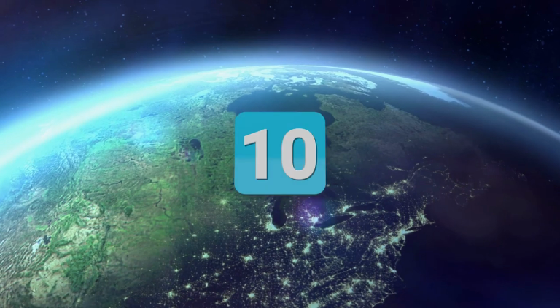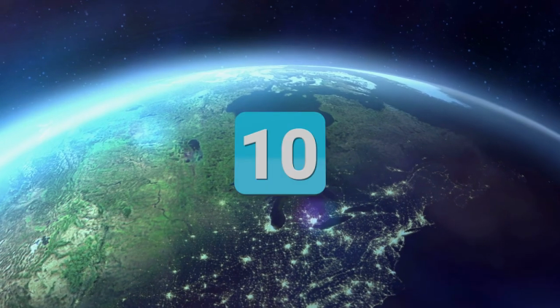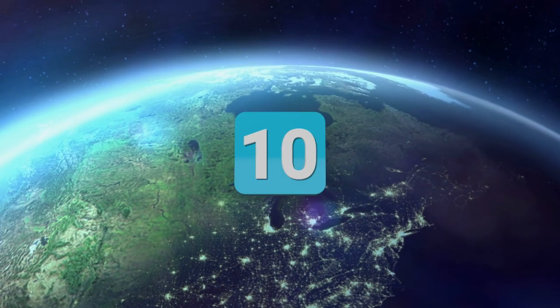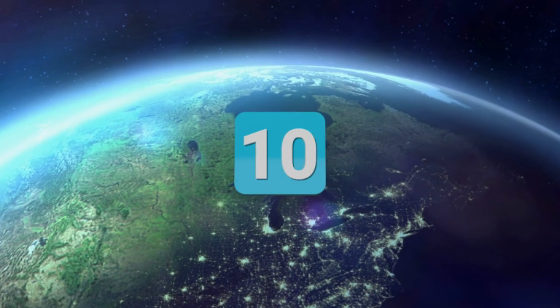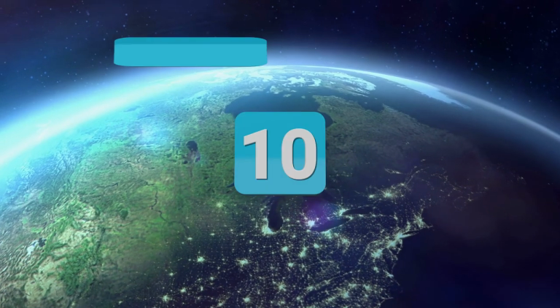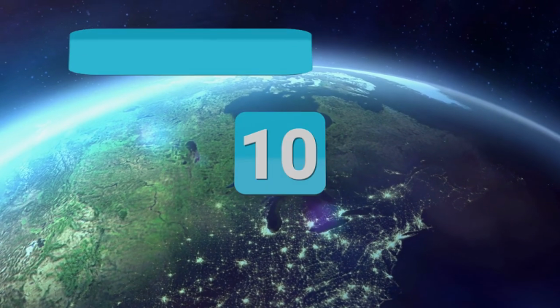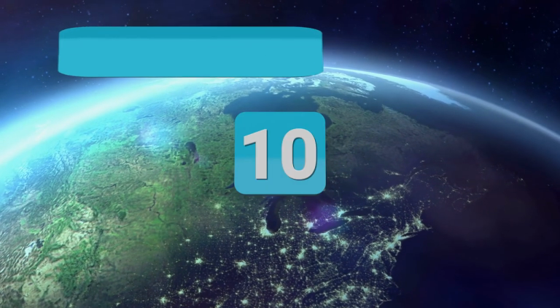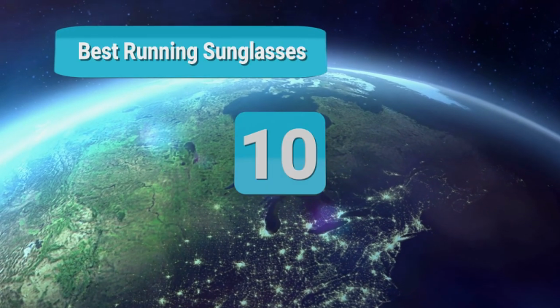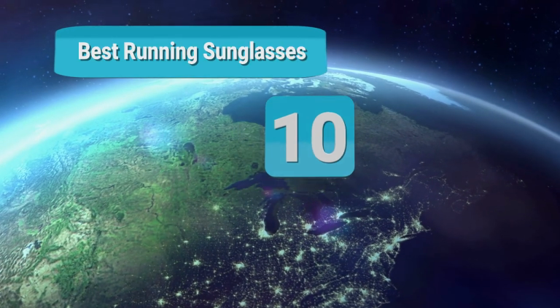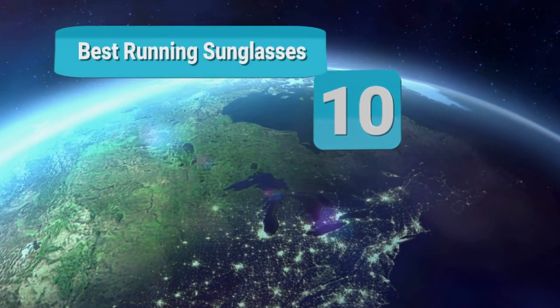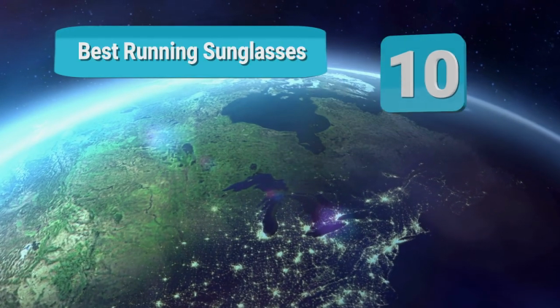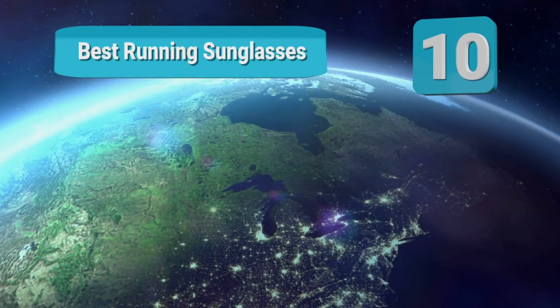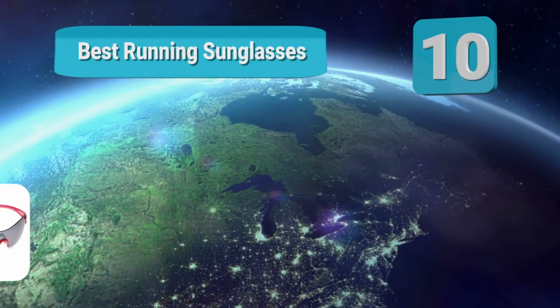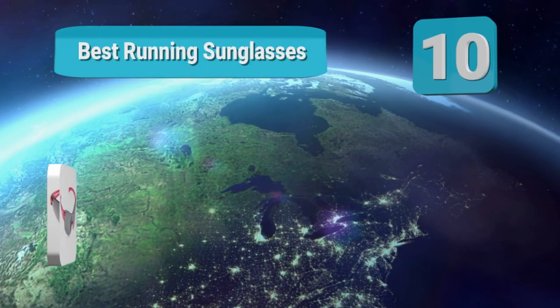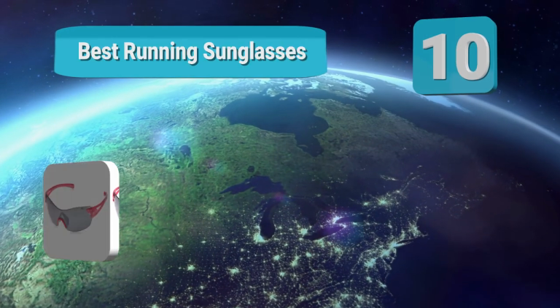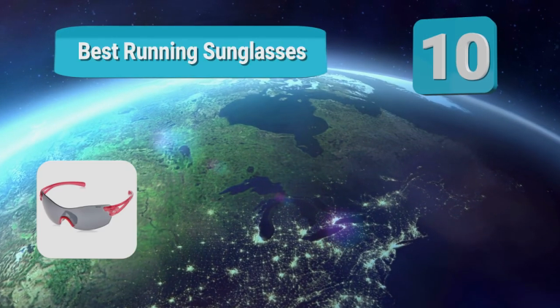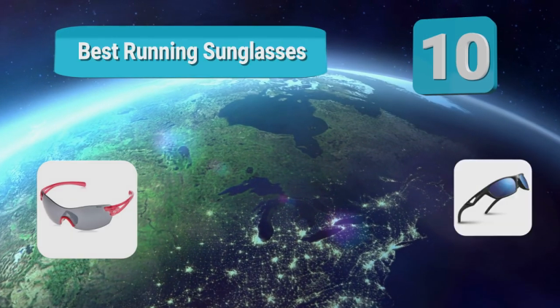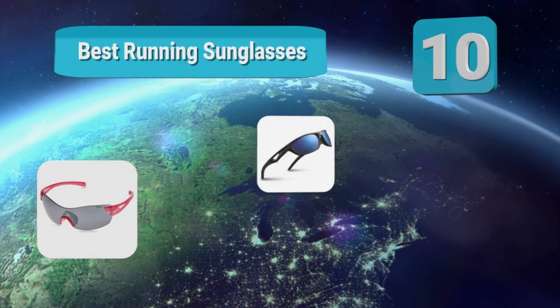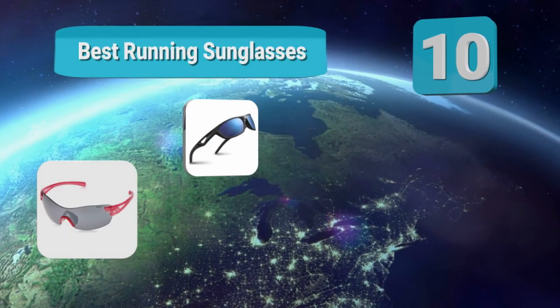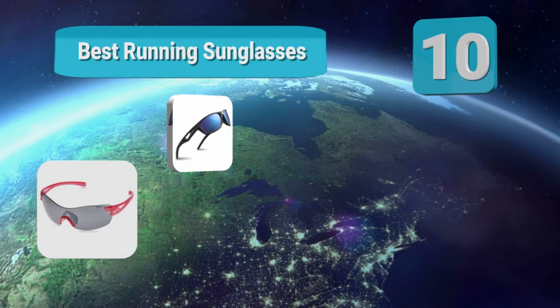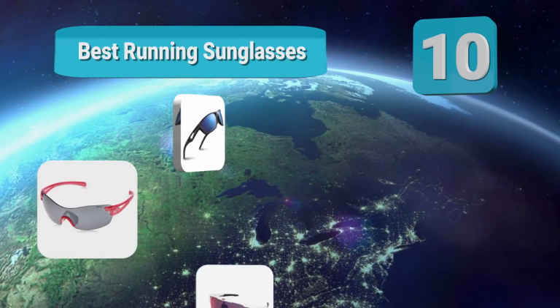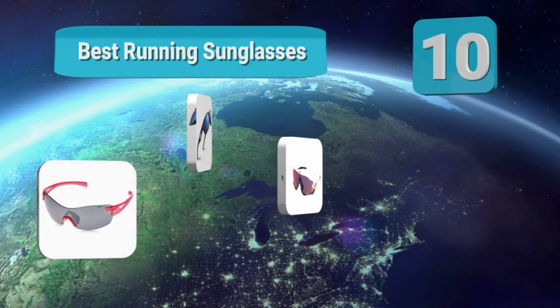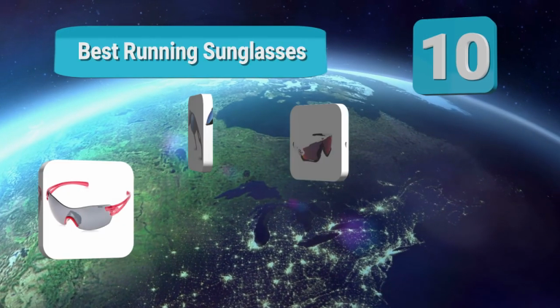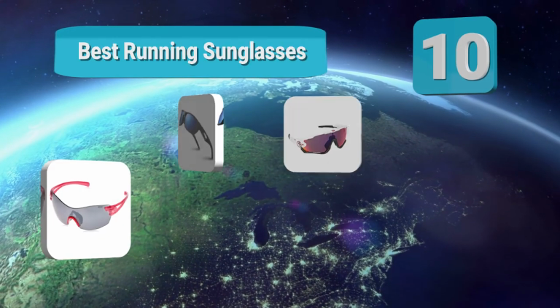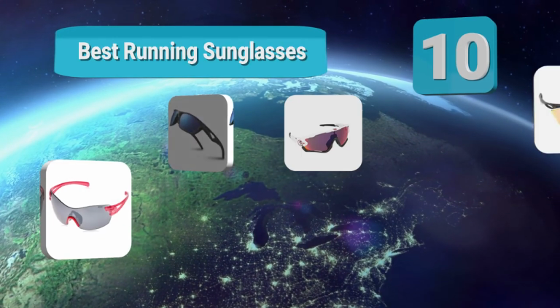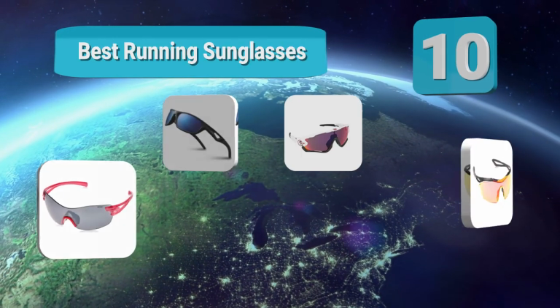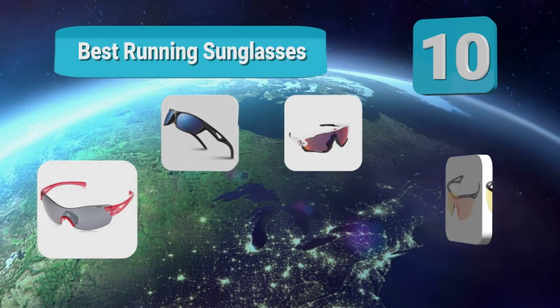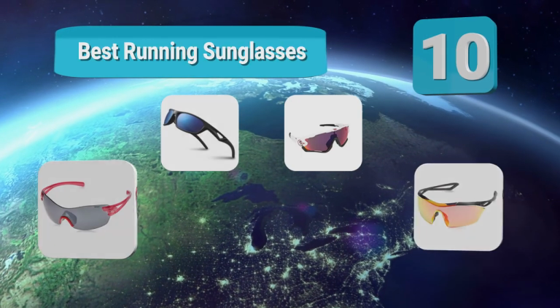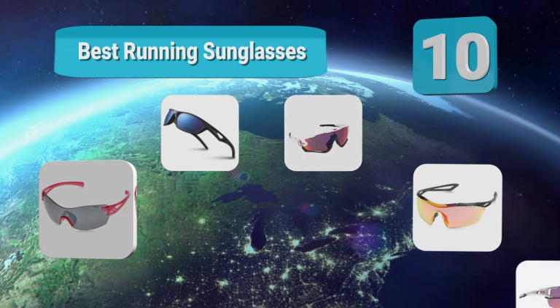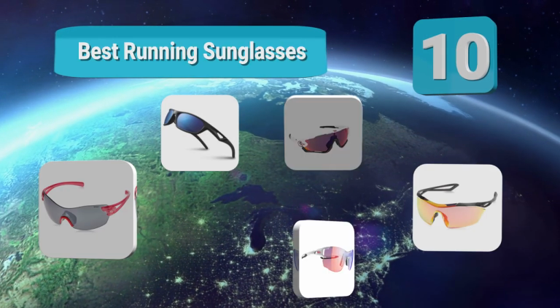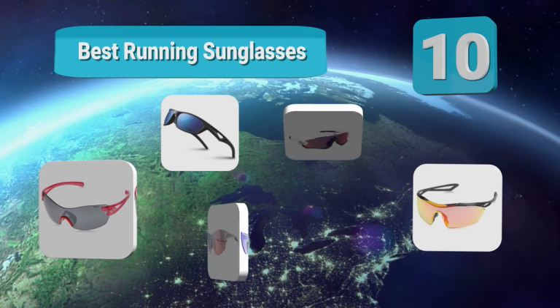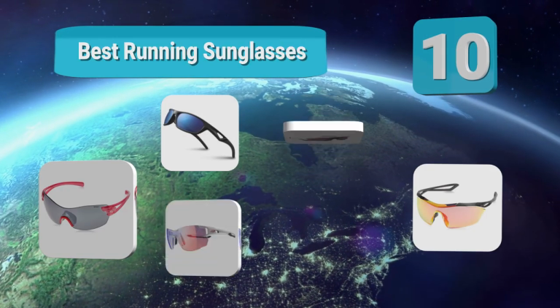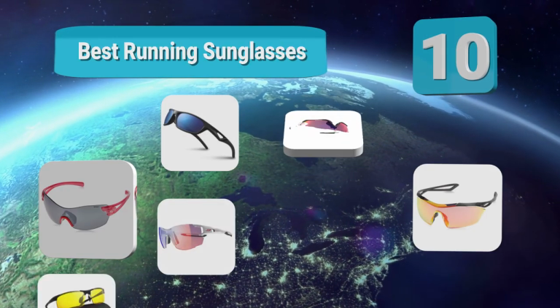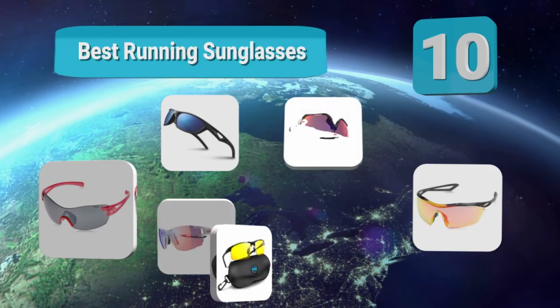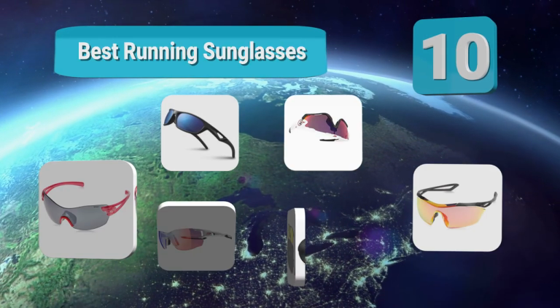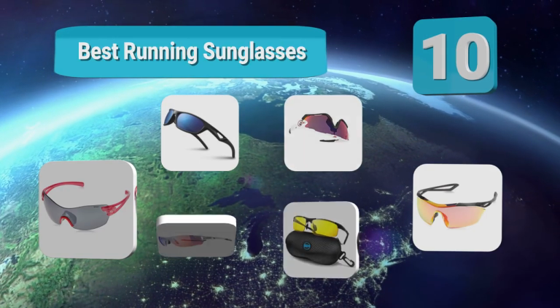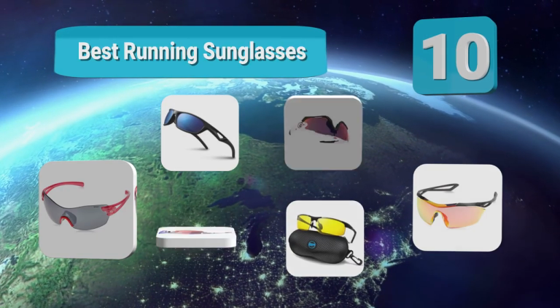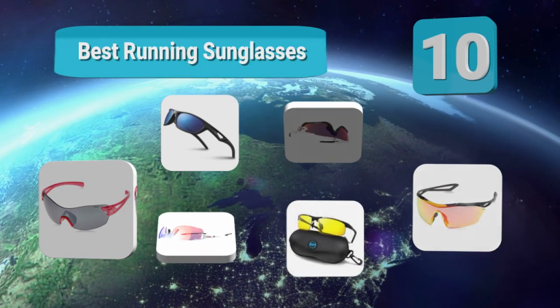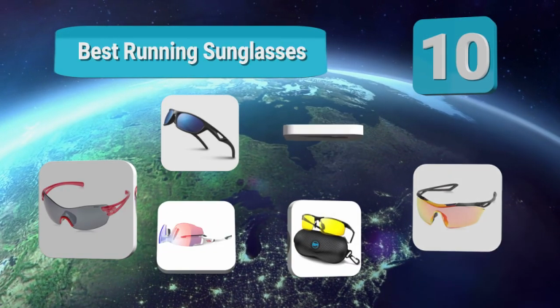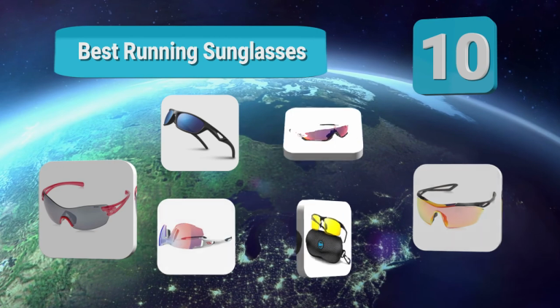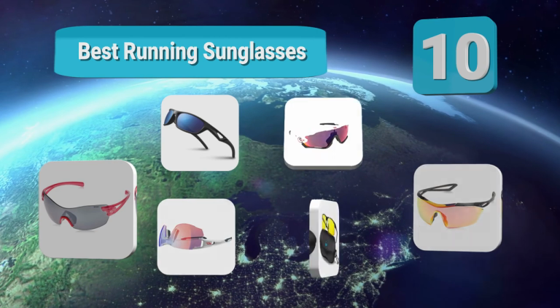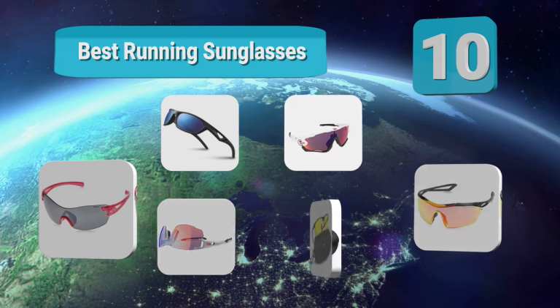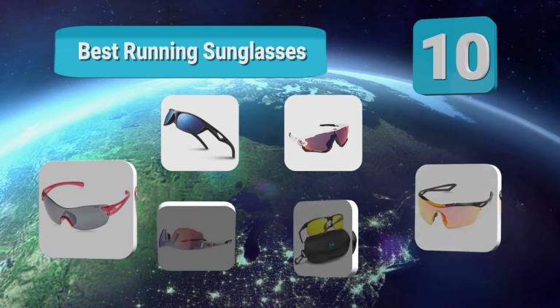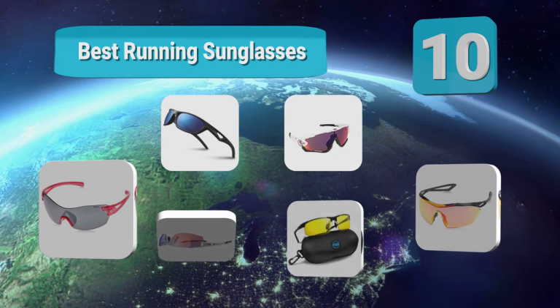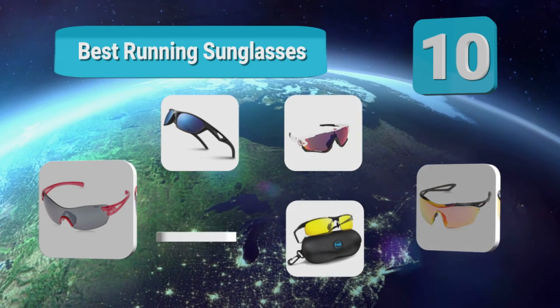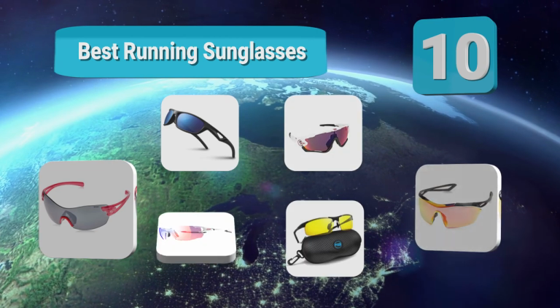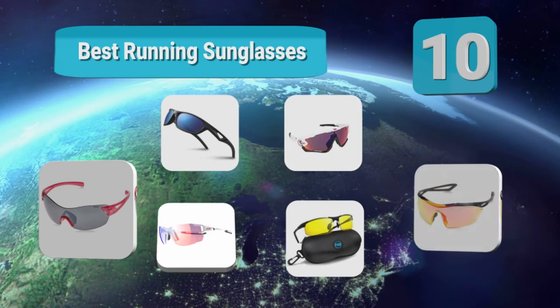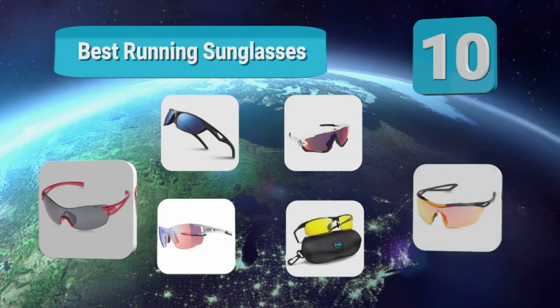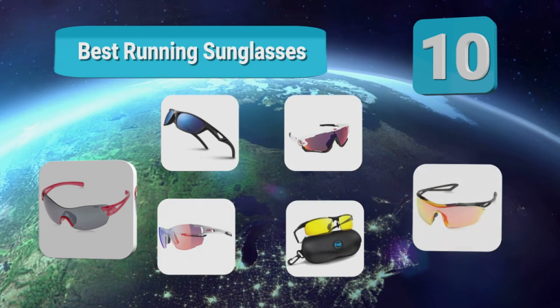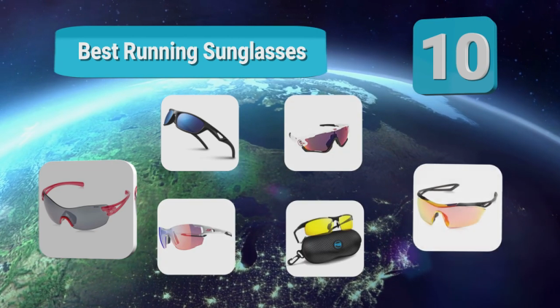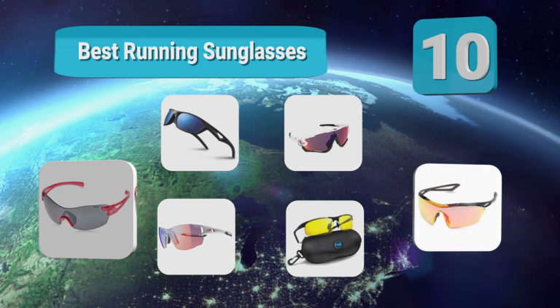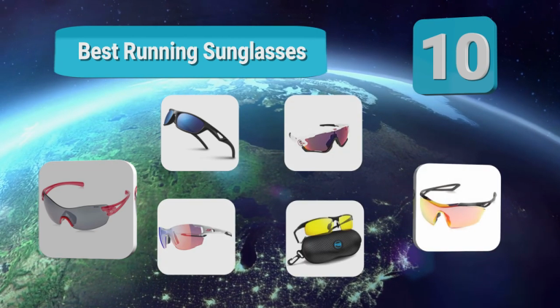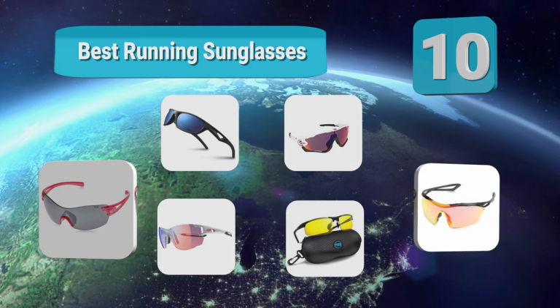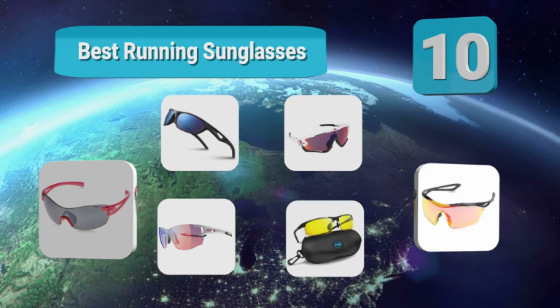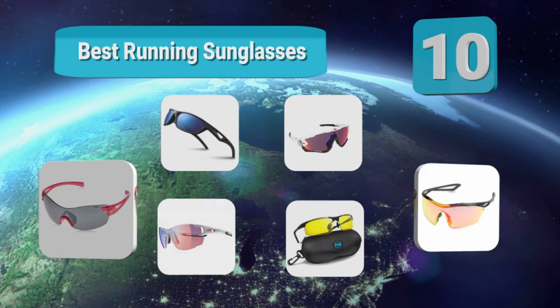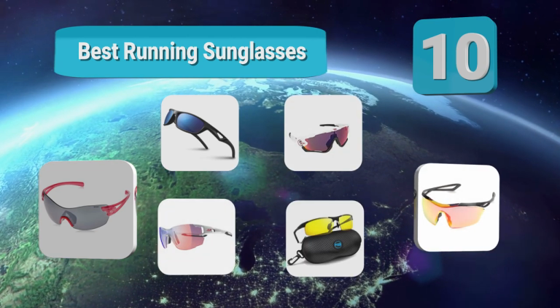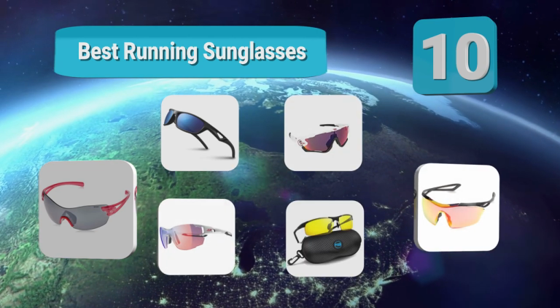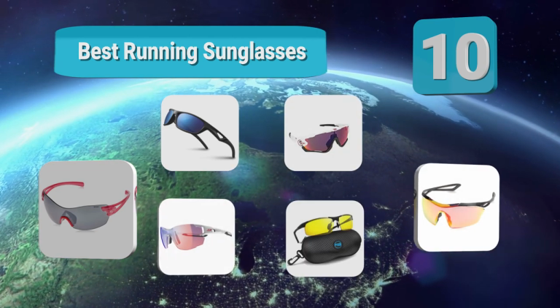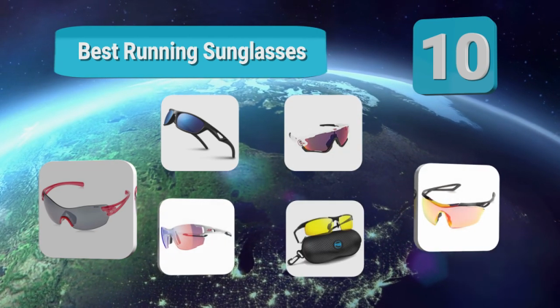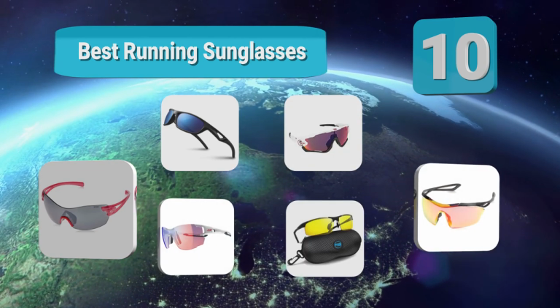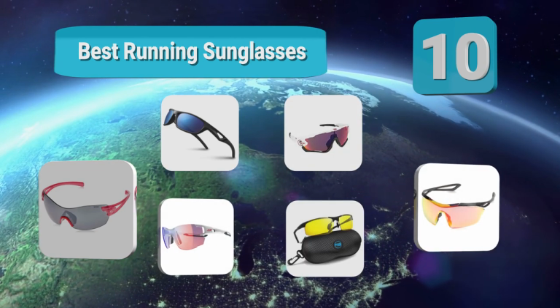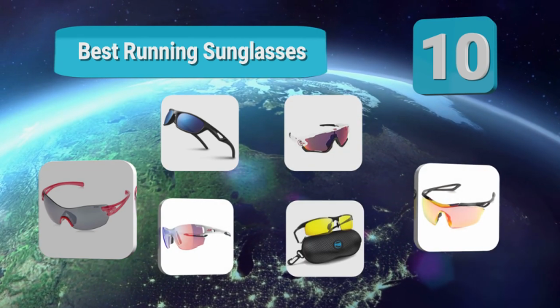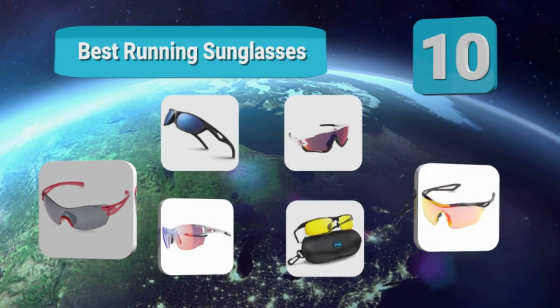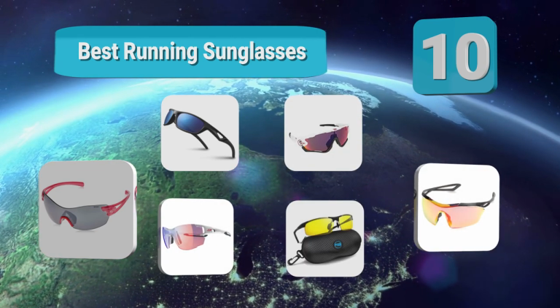Hello guys, welcome to our channel. We have reviewed a list of the best running sunglasses out here. Let's get started with the video.